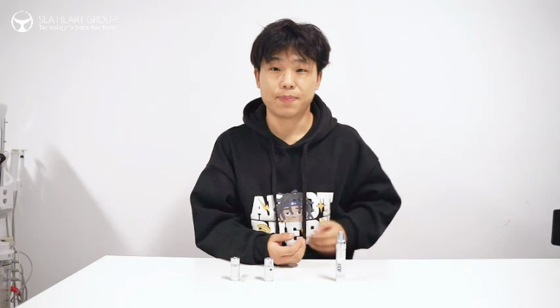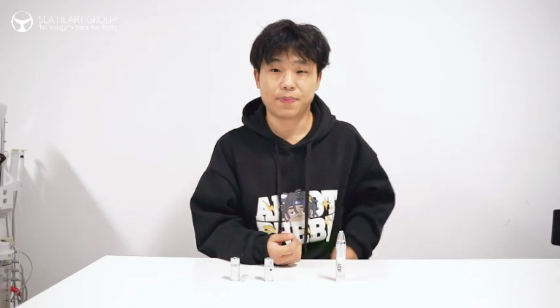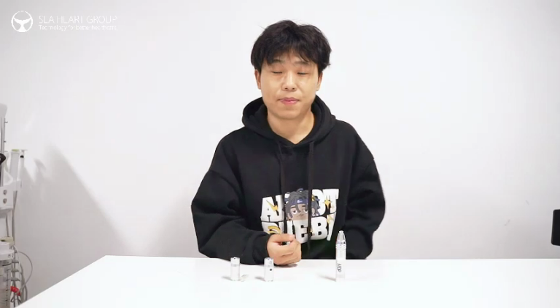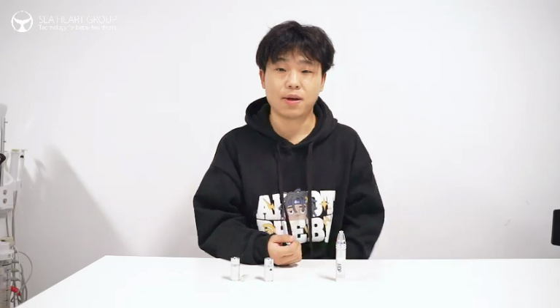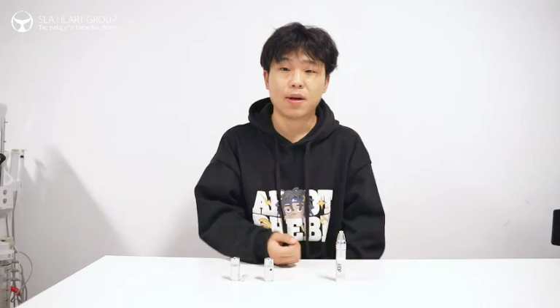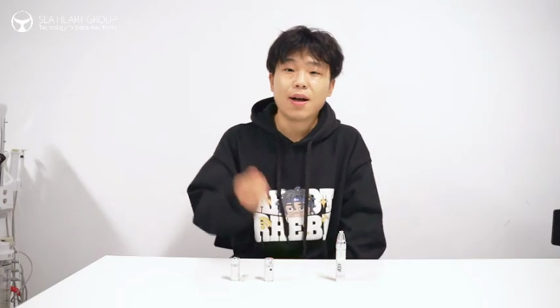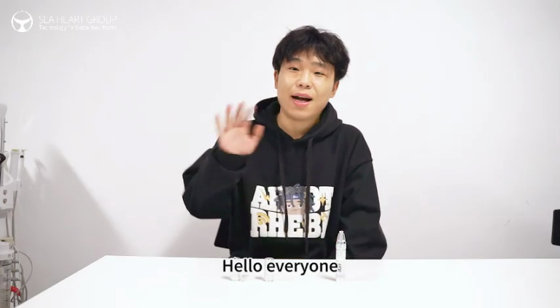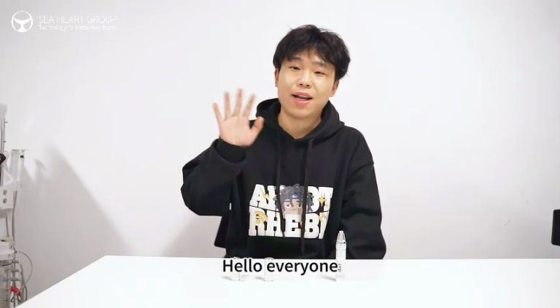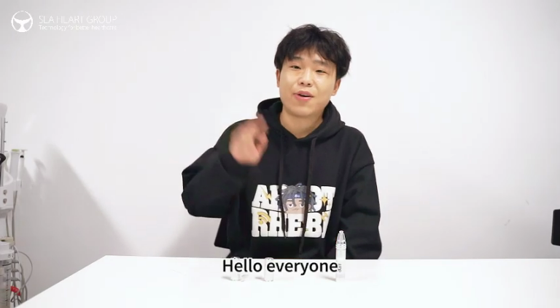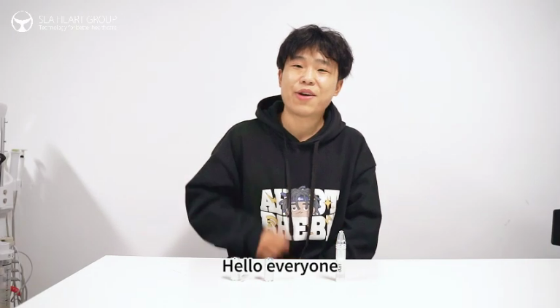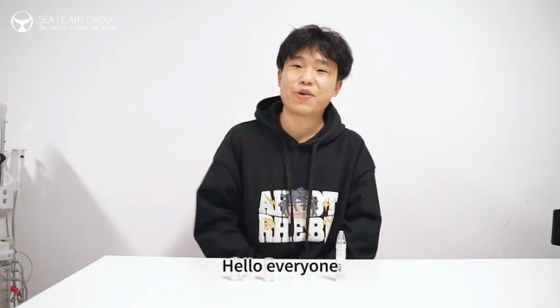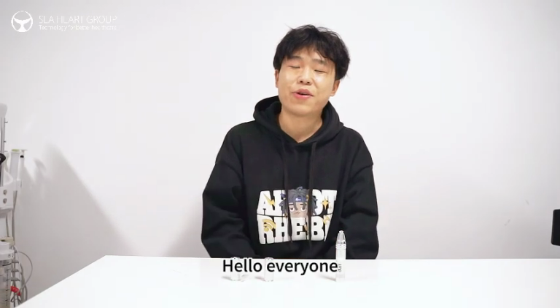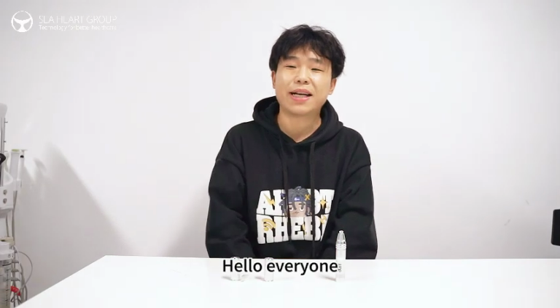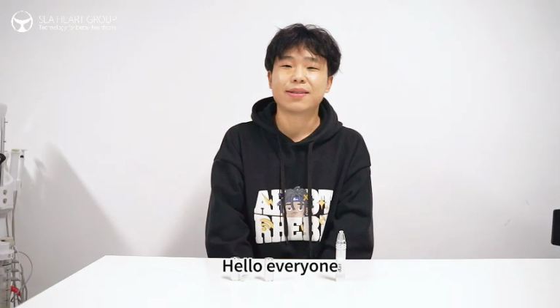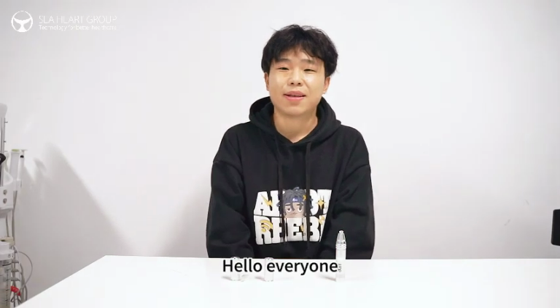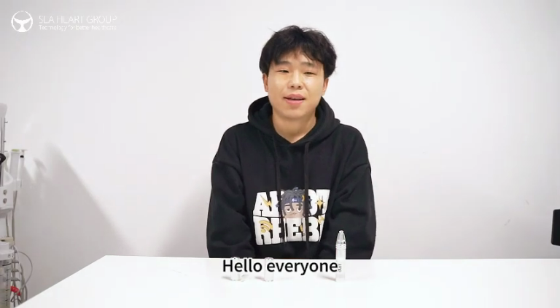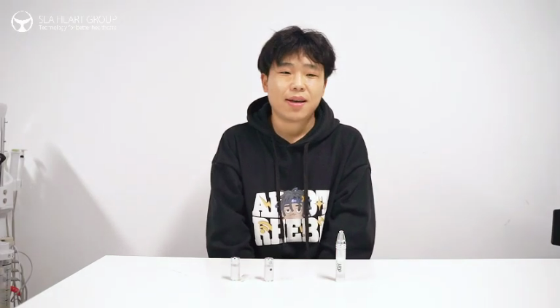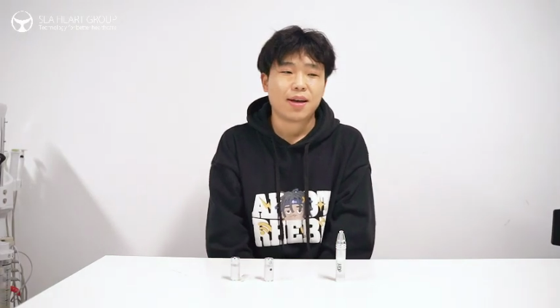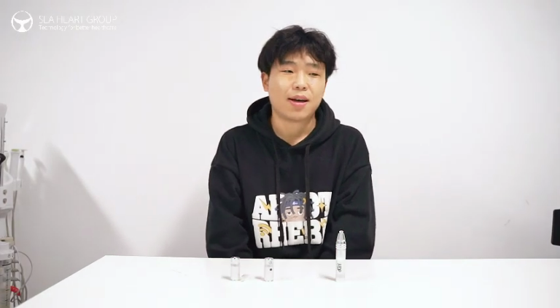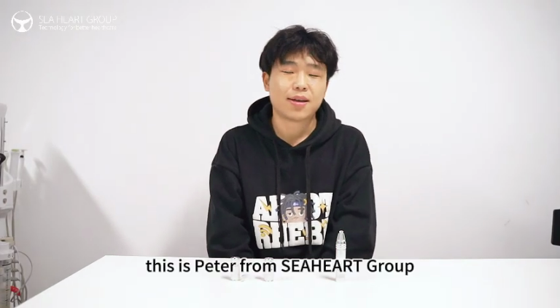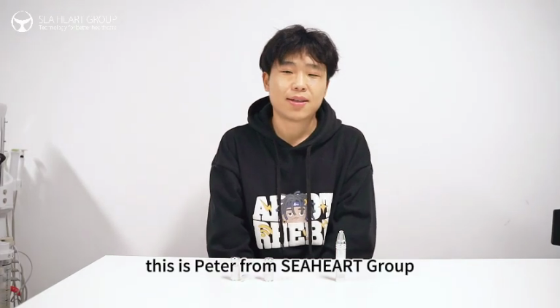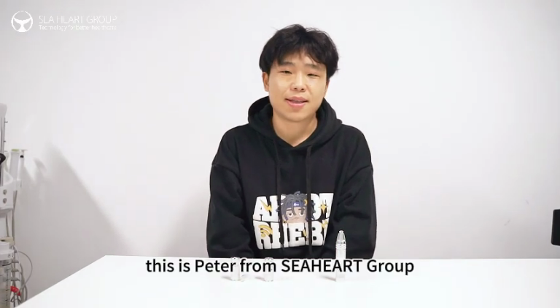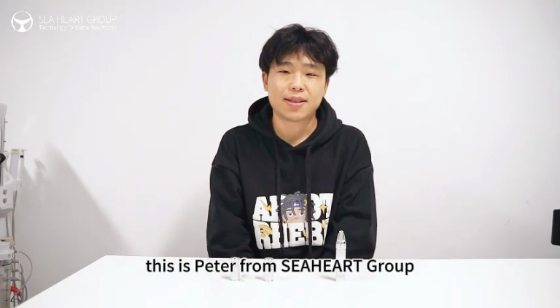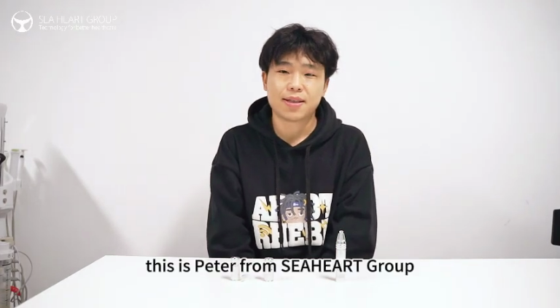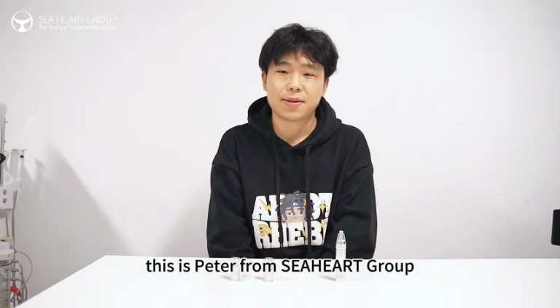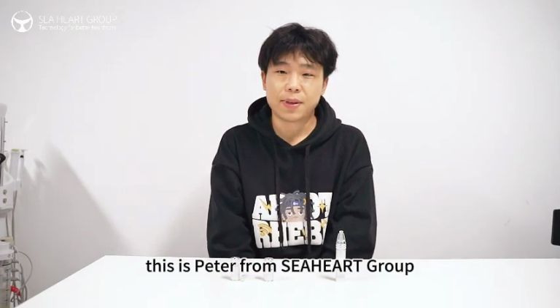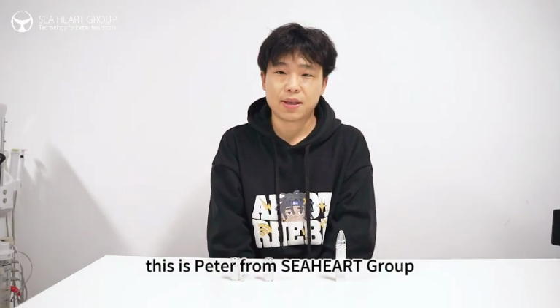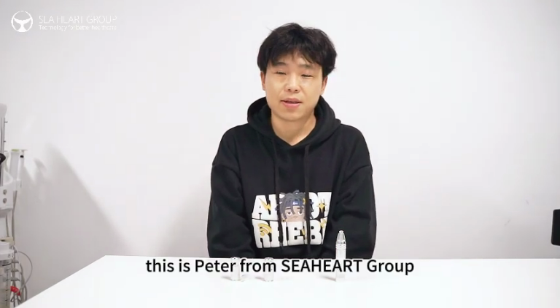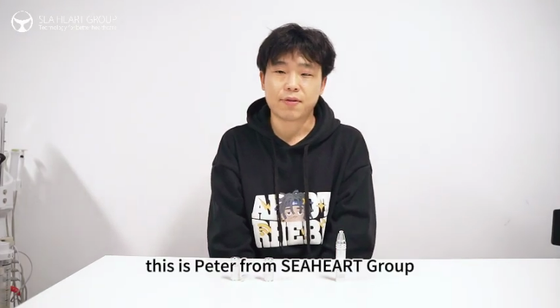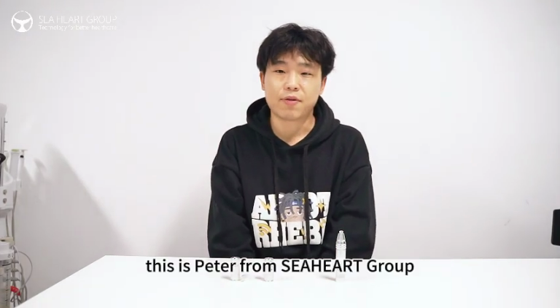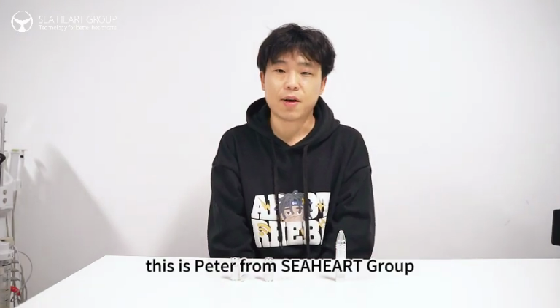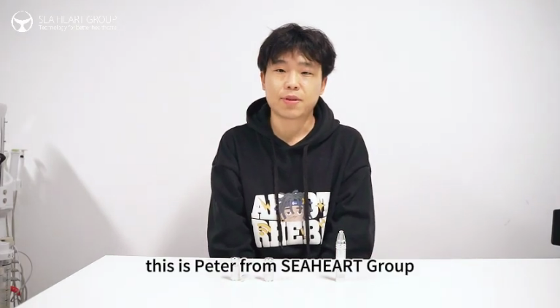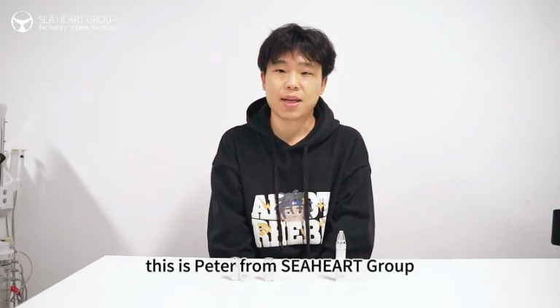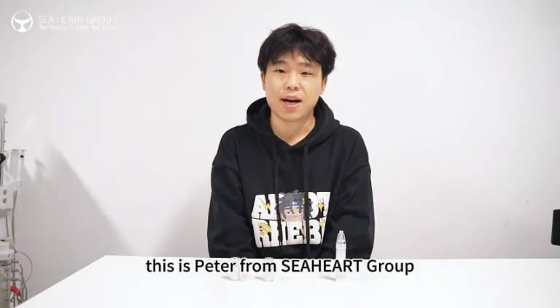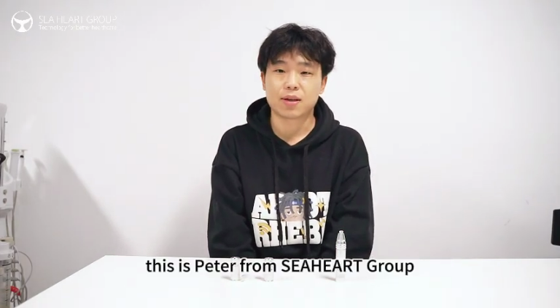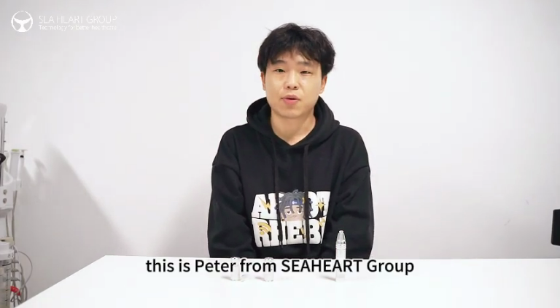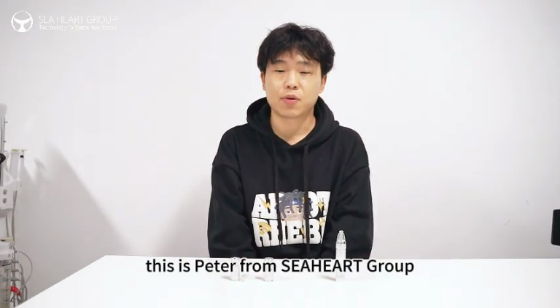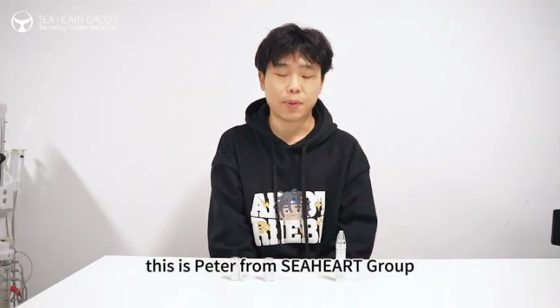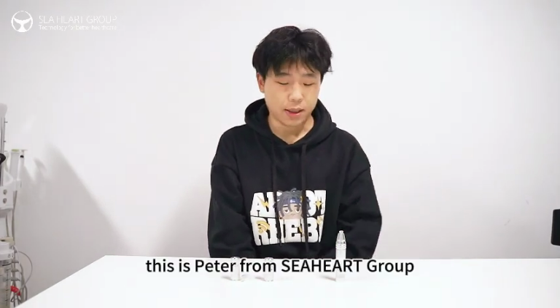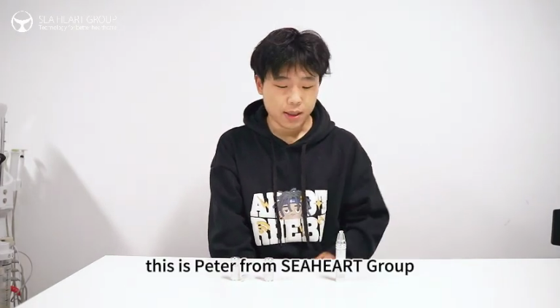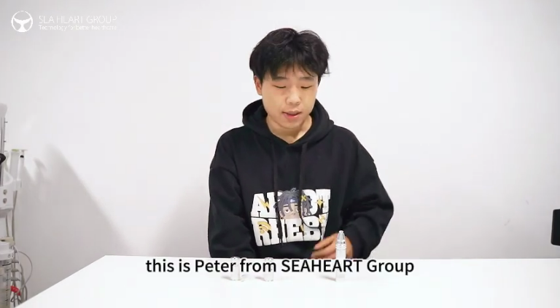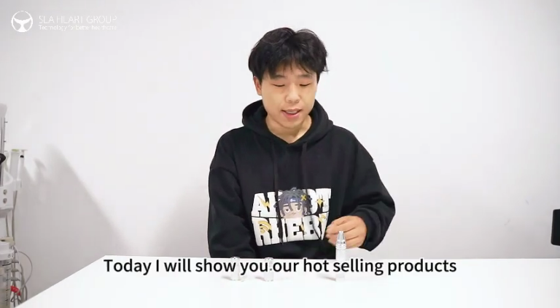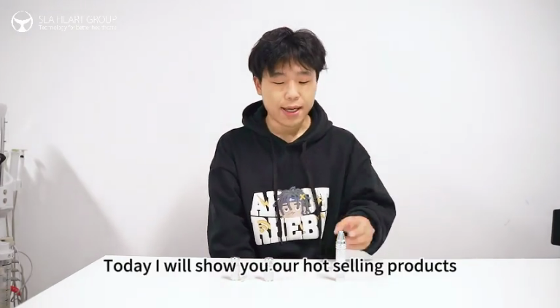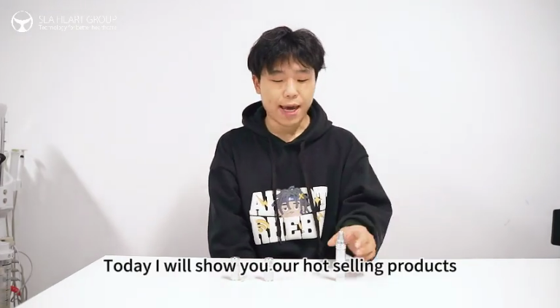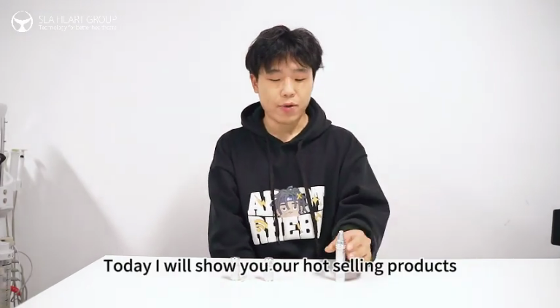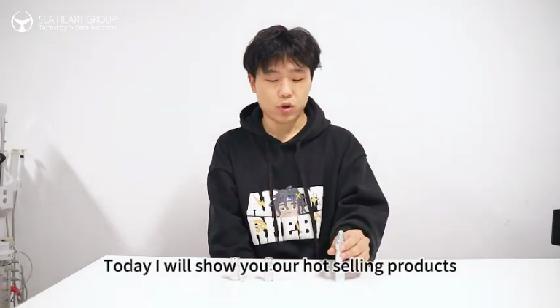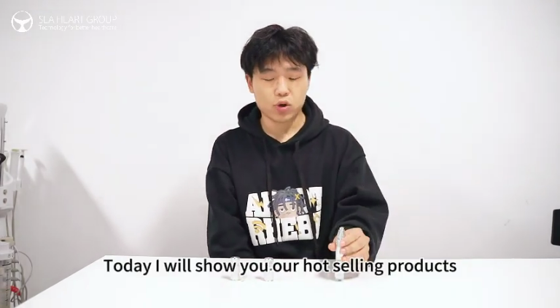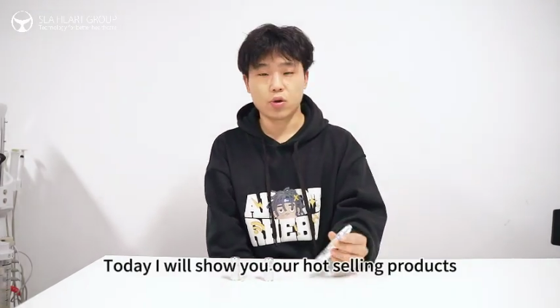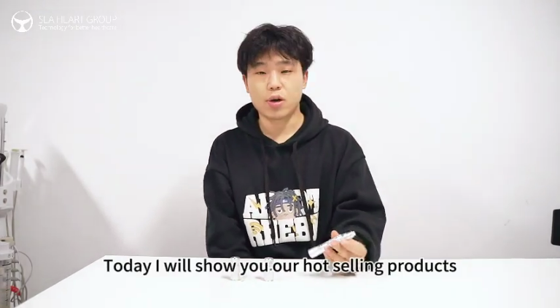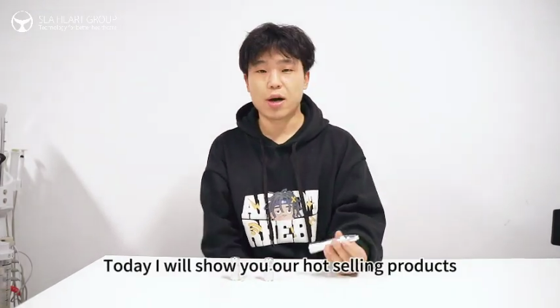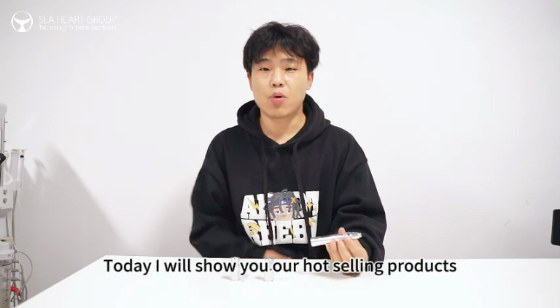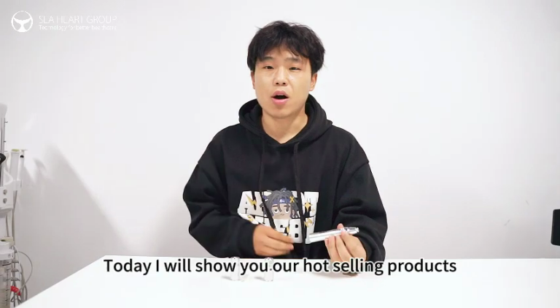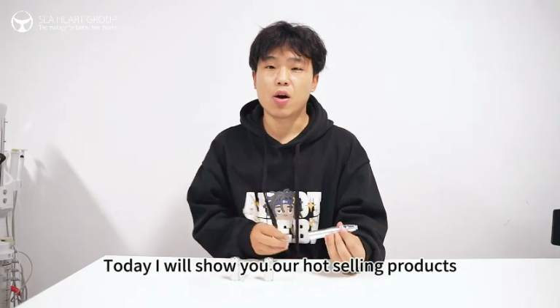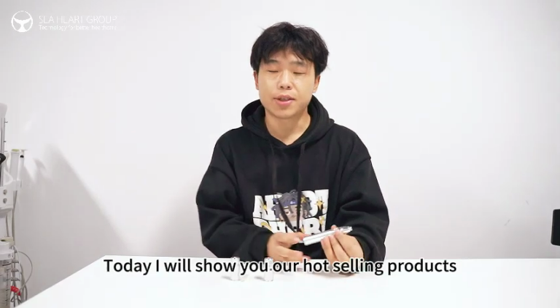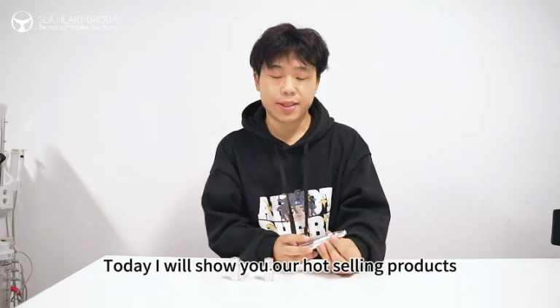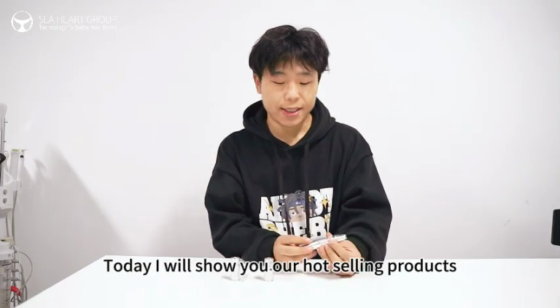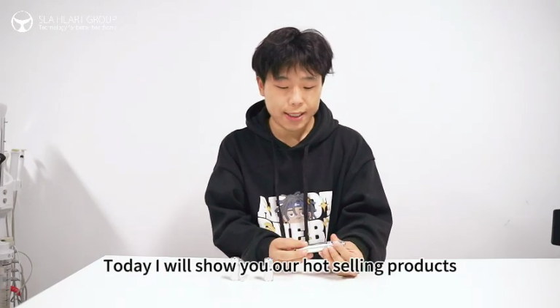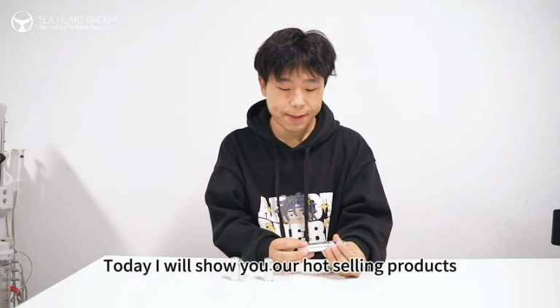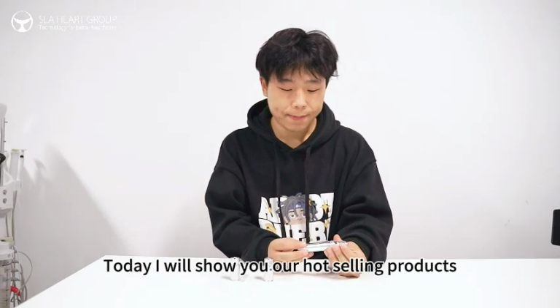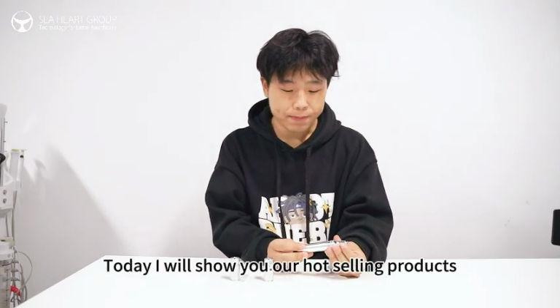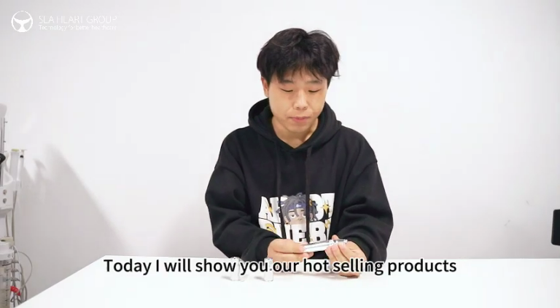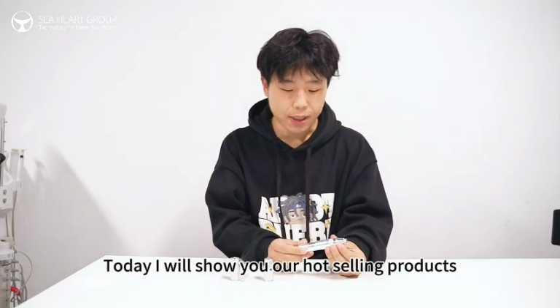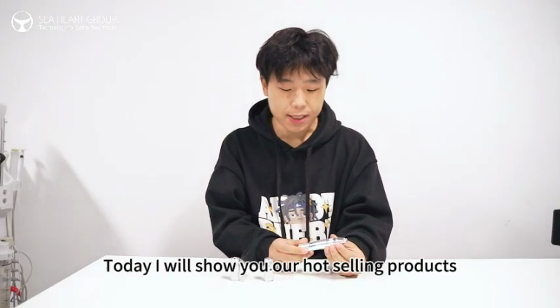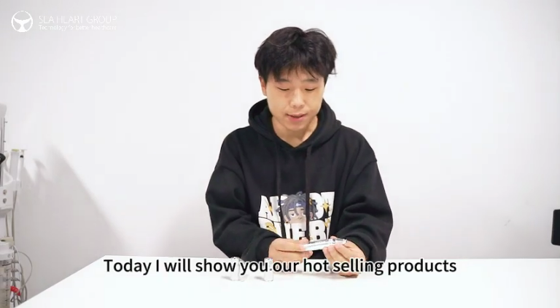Hello everyone, this is Peter from C-Hire Group. Today I will show you our hot-selling products.